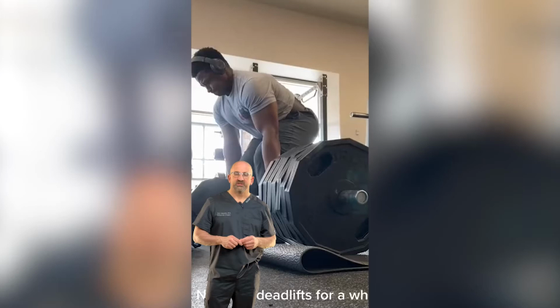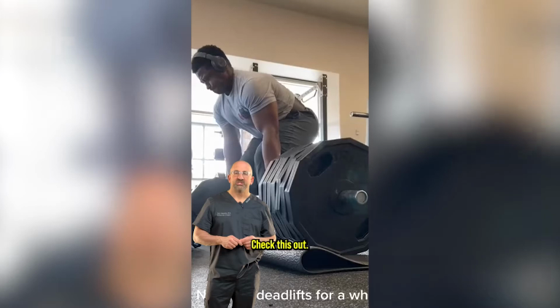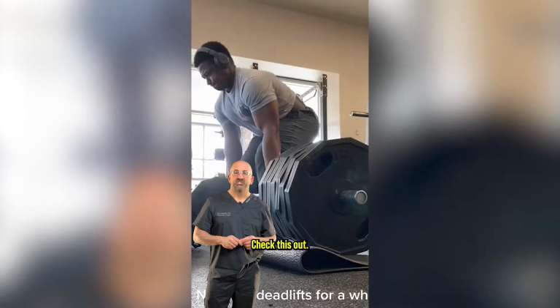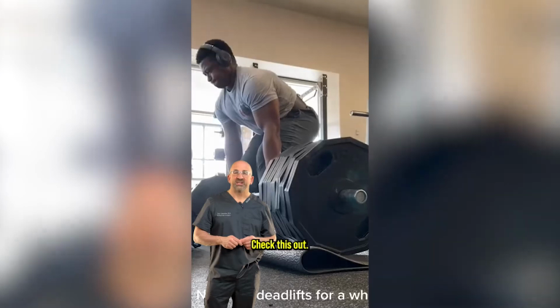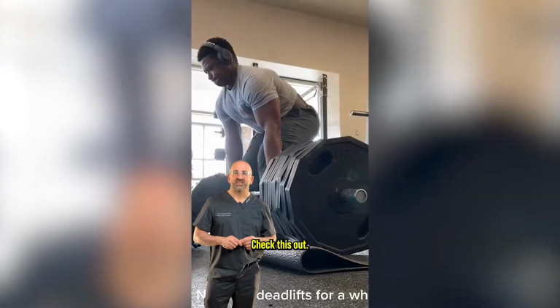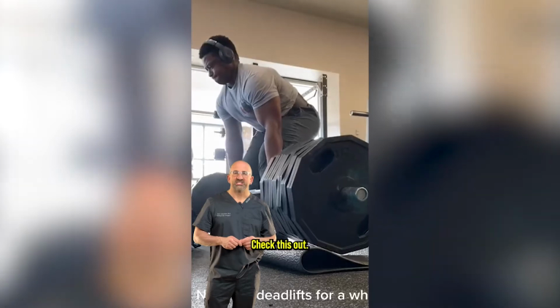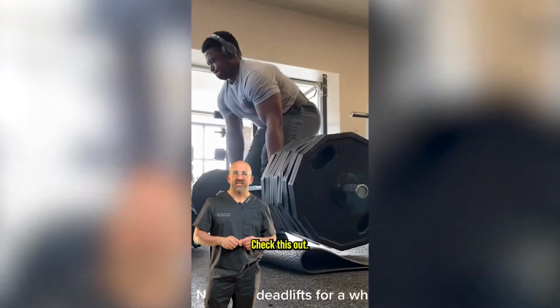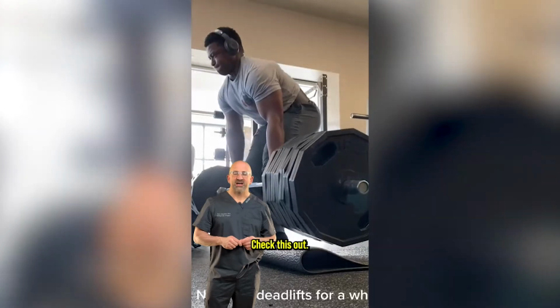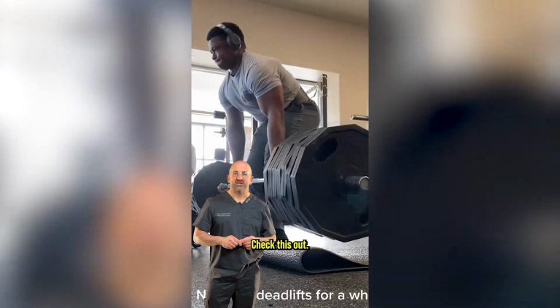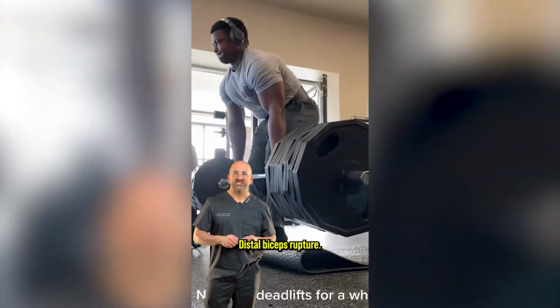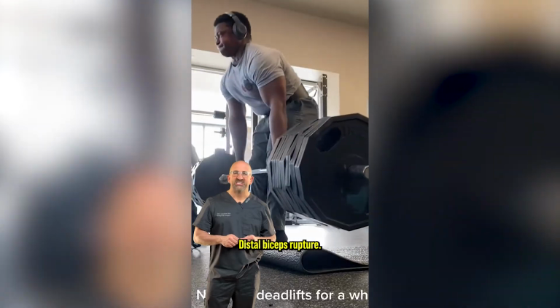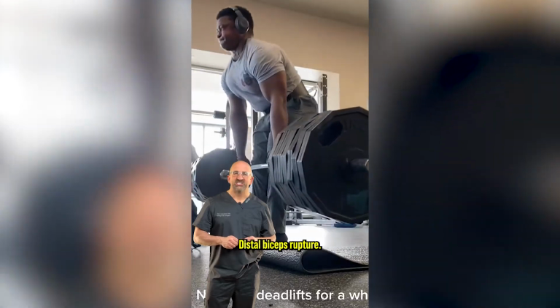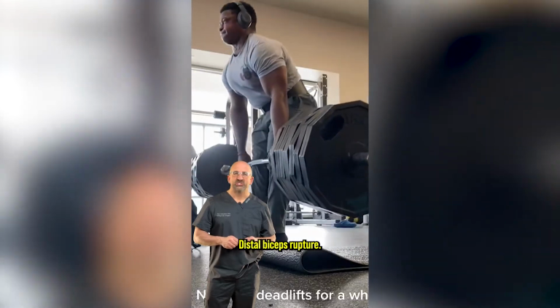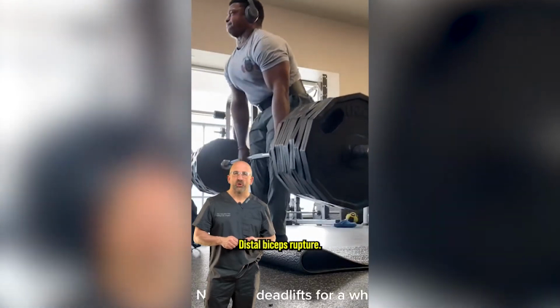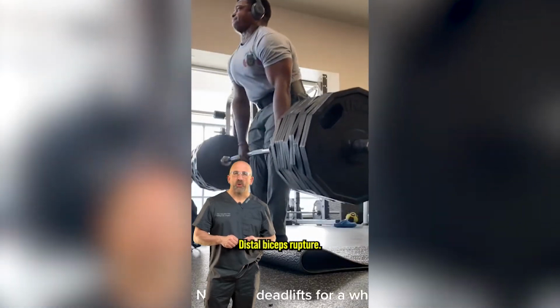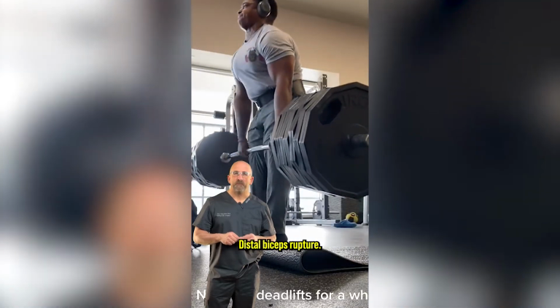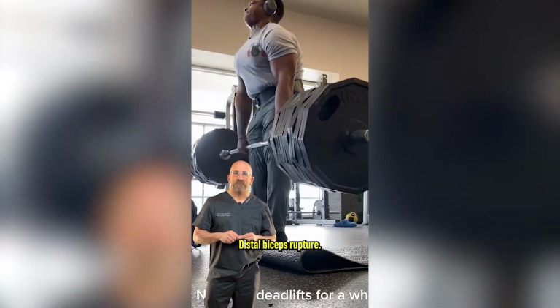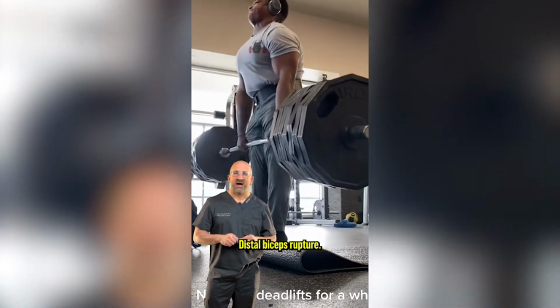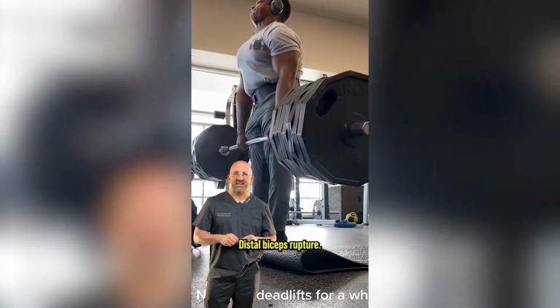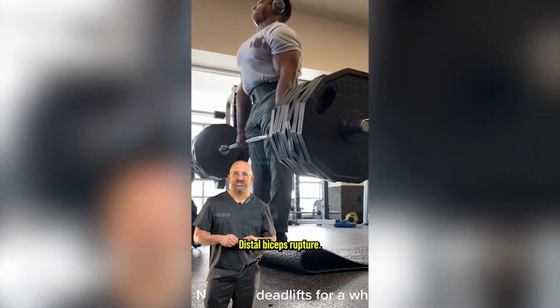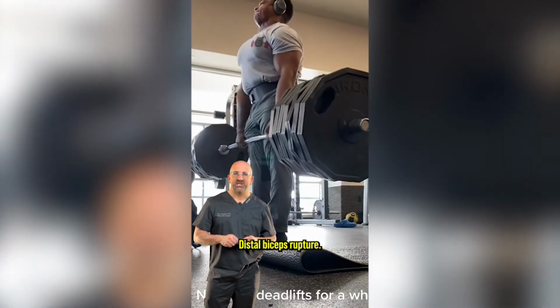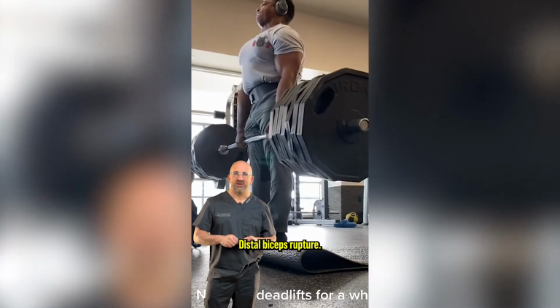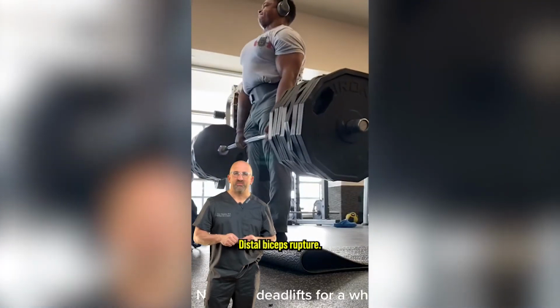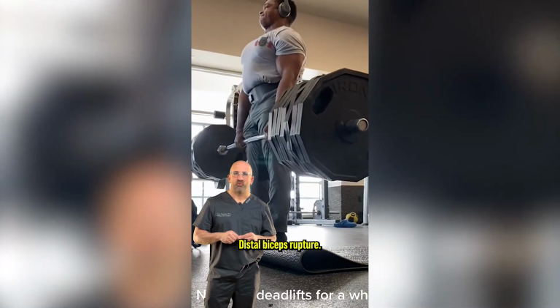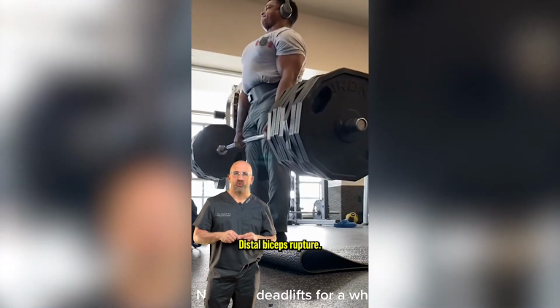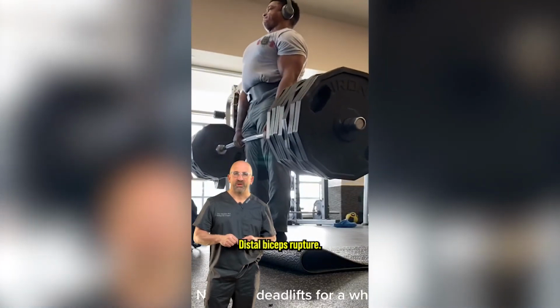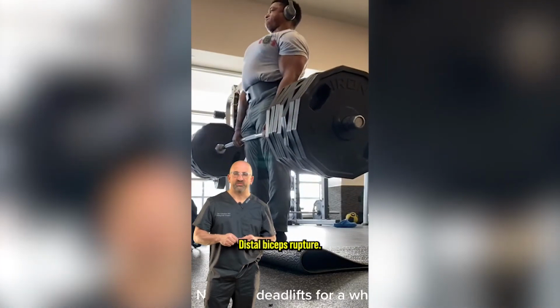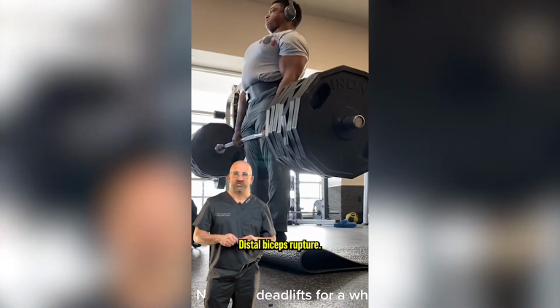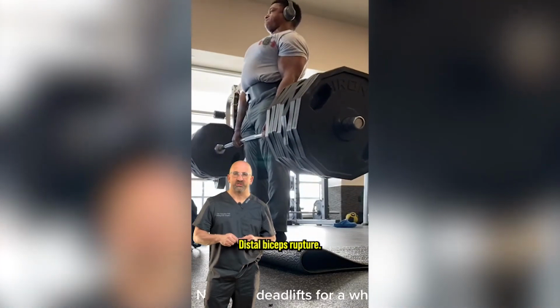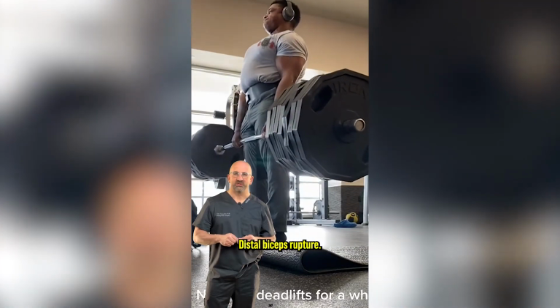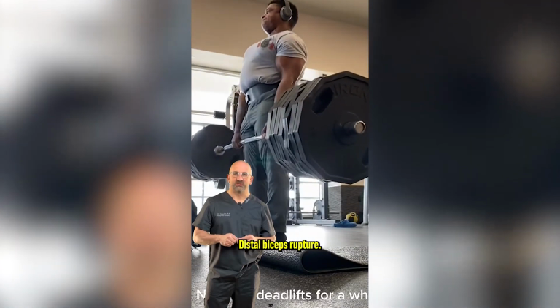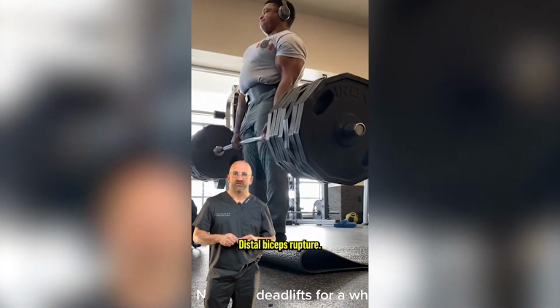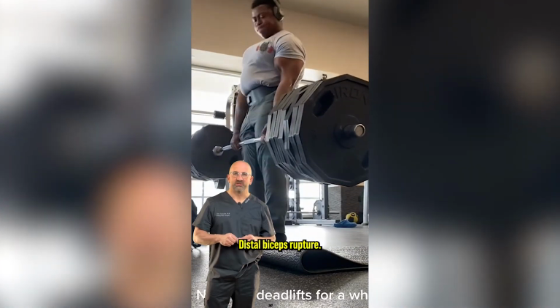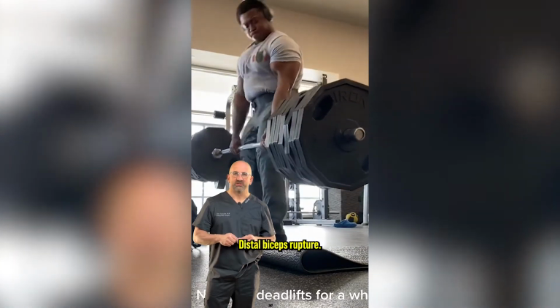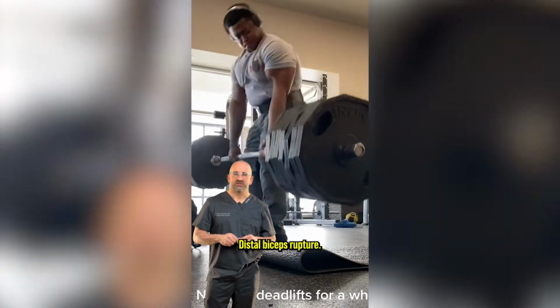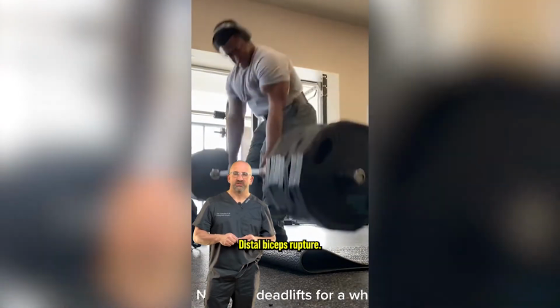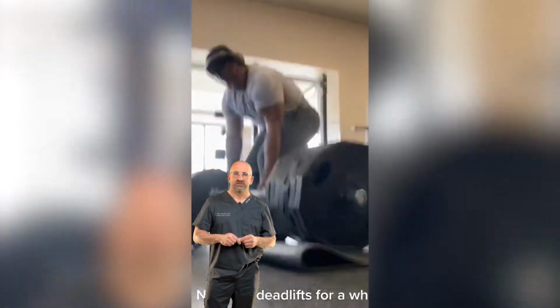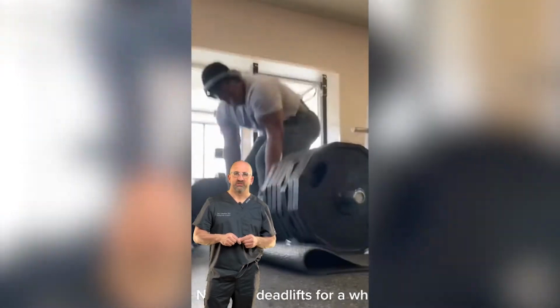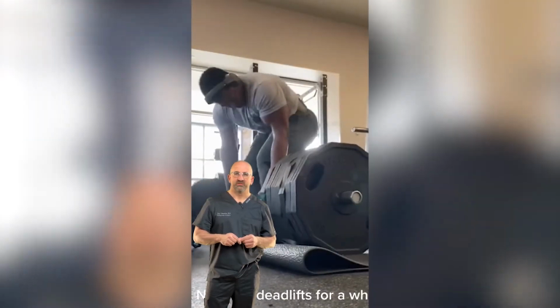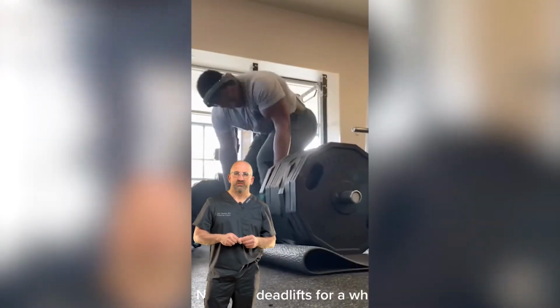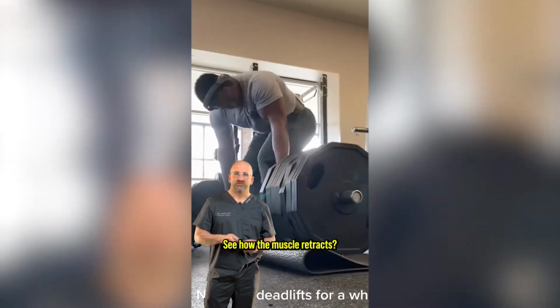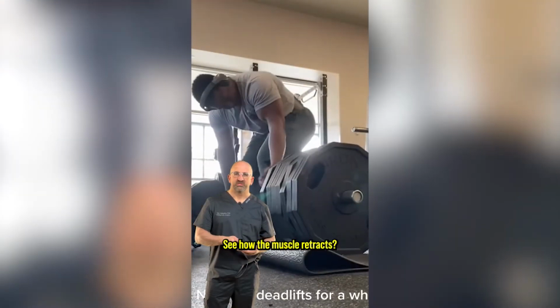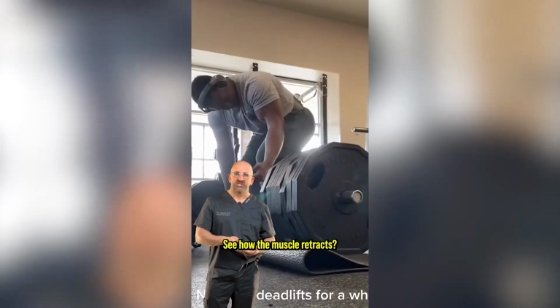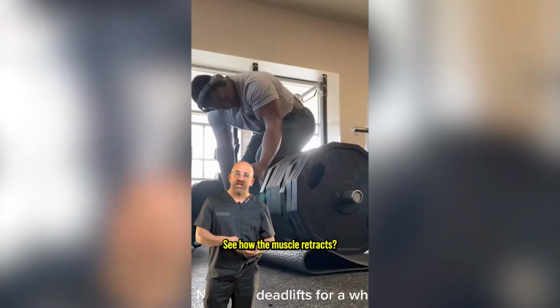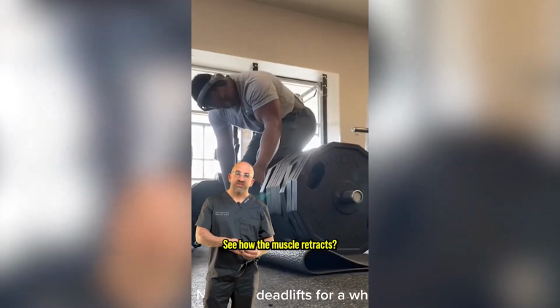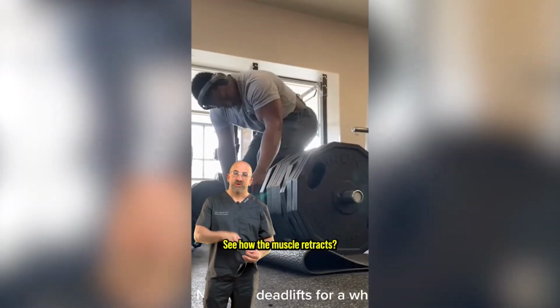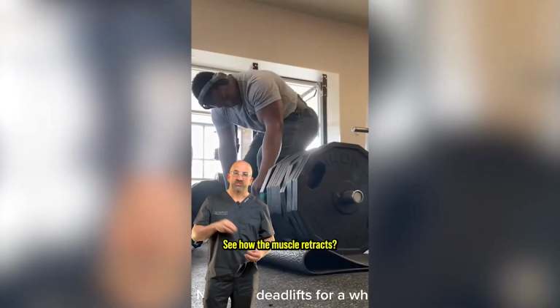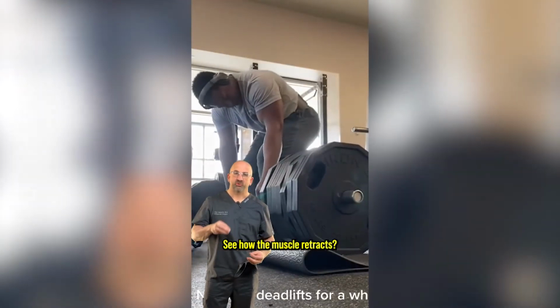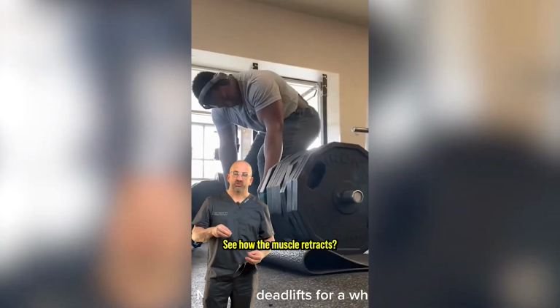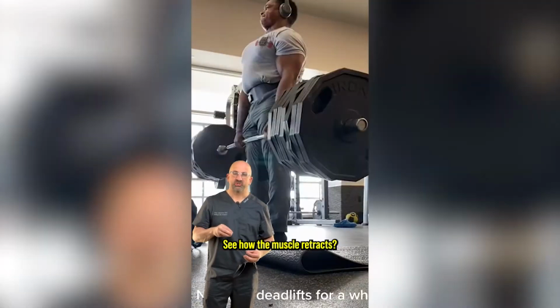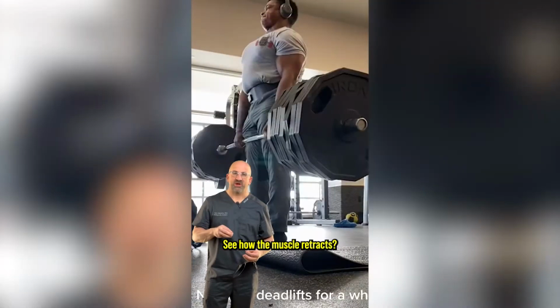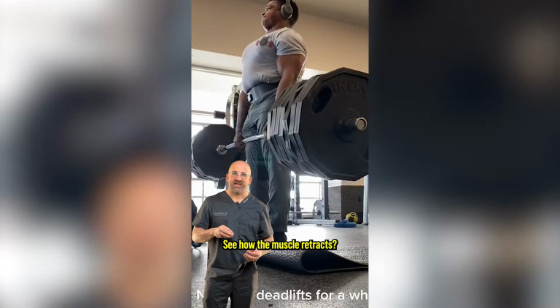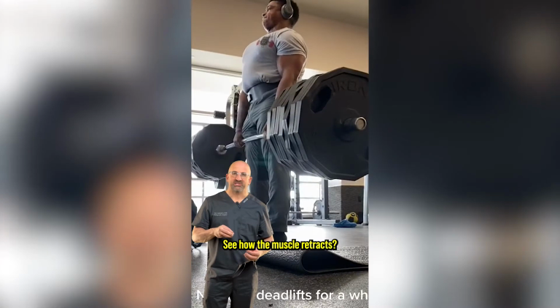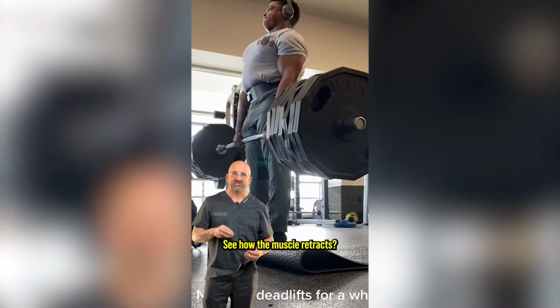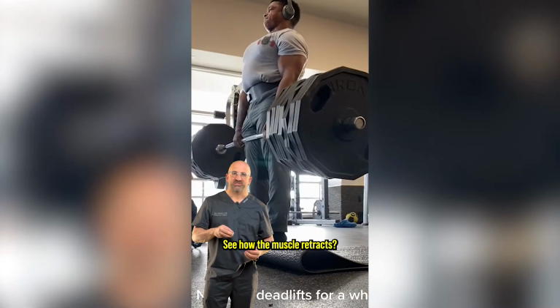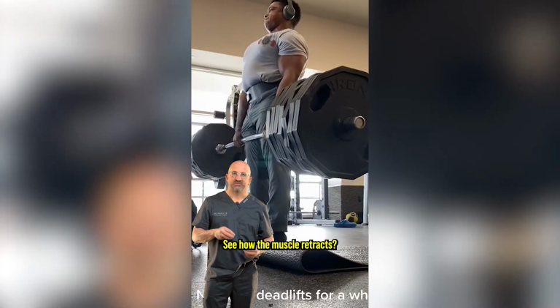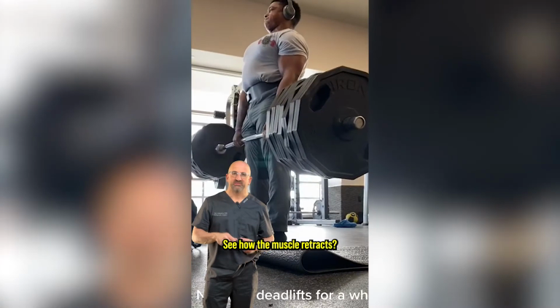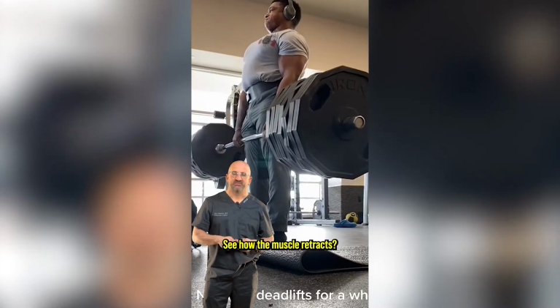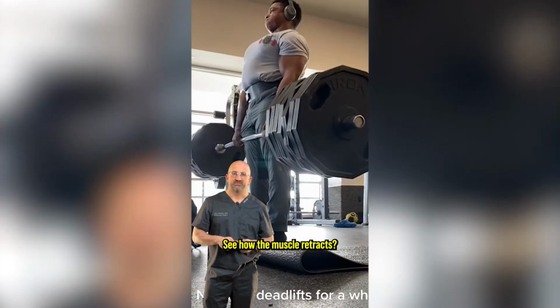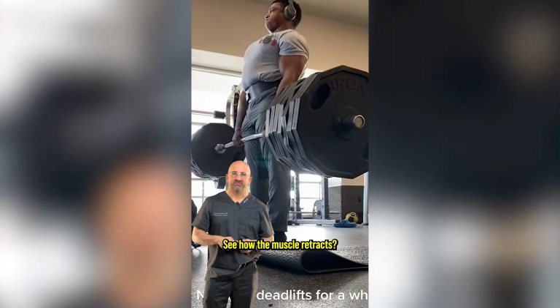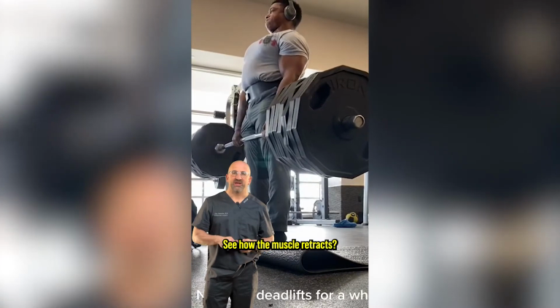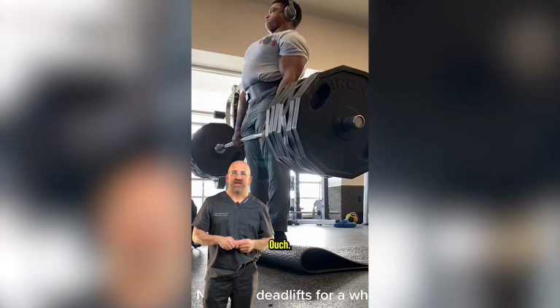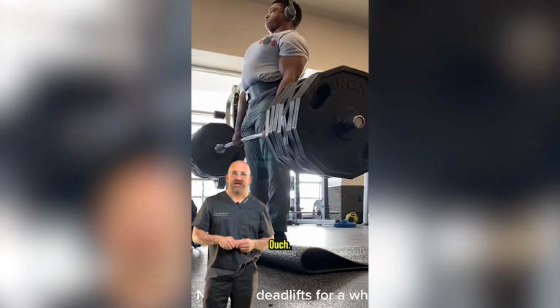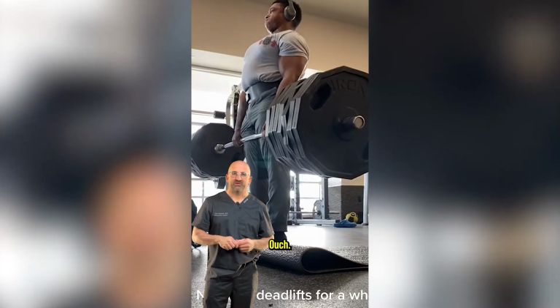Check this out. Distal bicep rupture. See how the muscle retracts? Ouch.